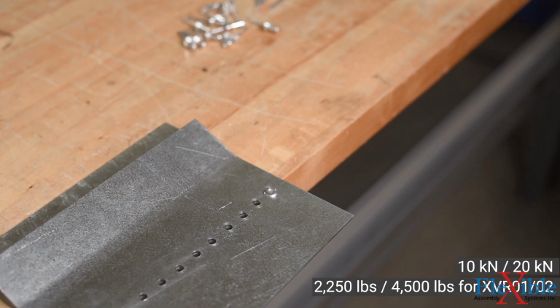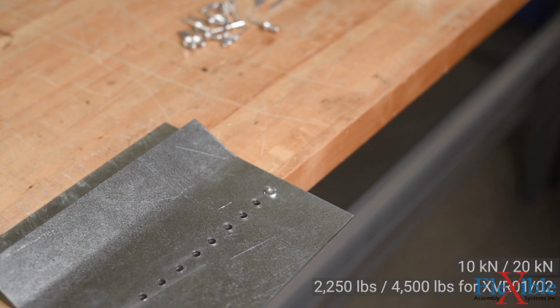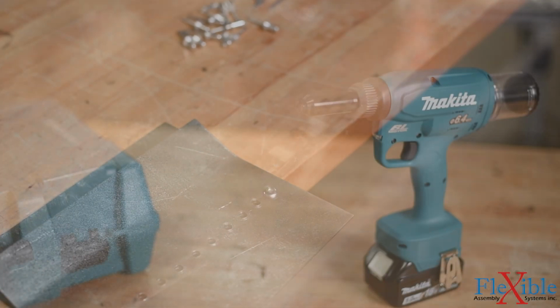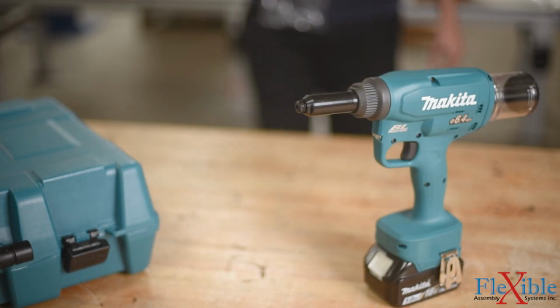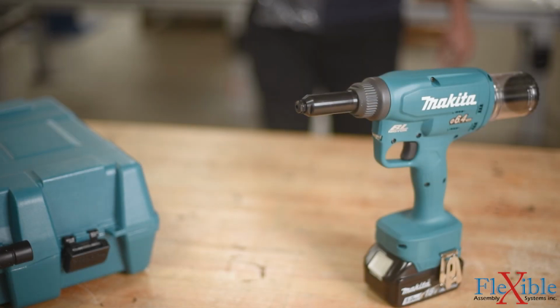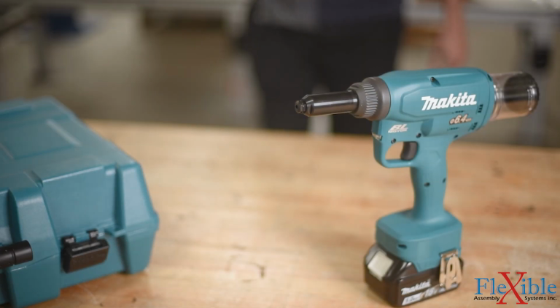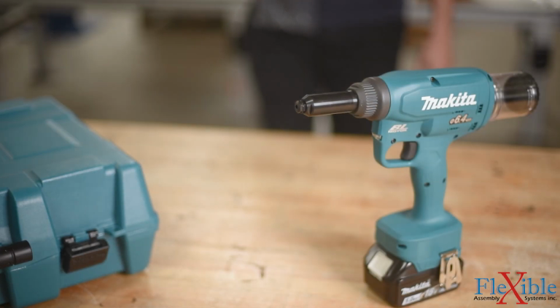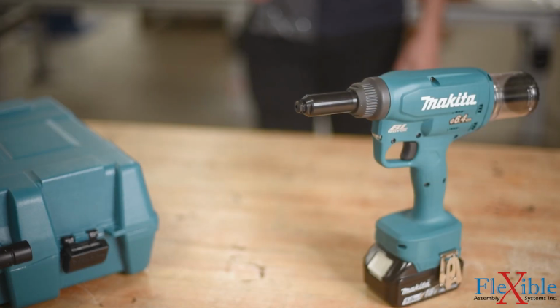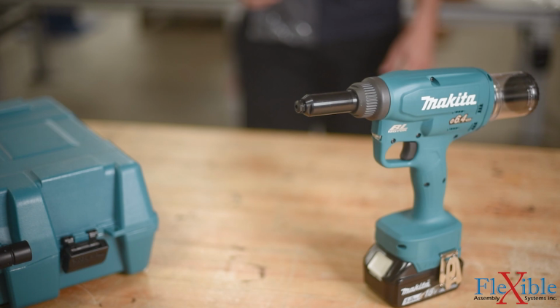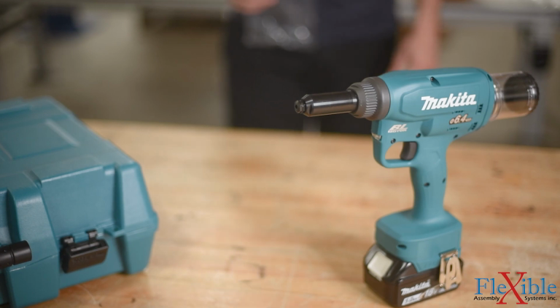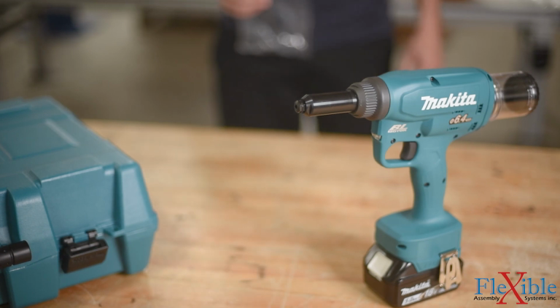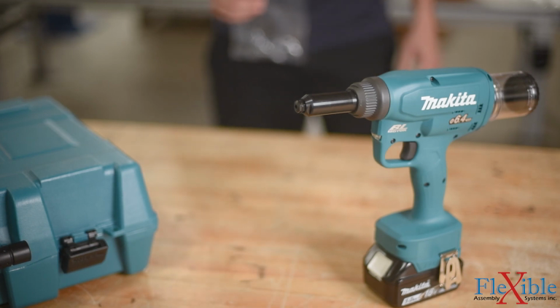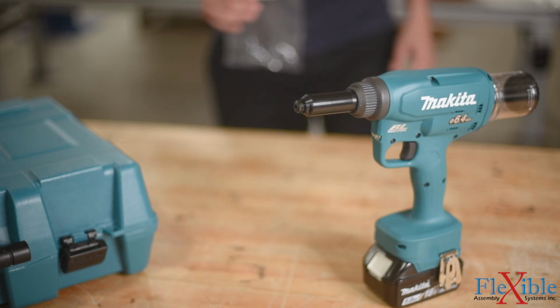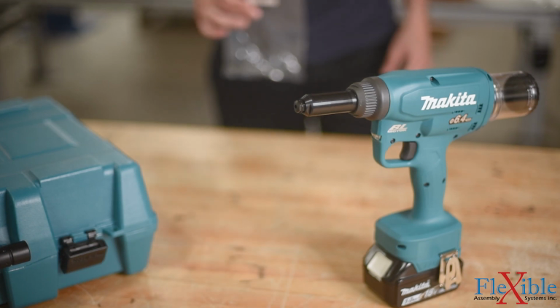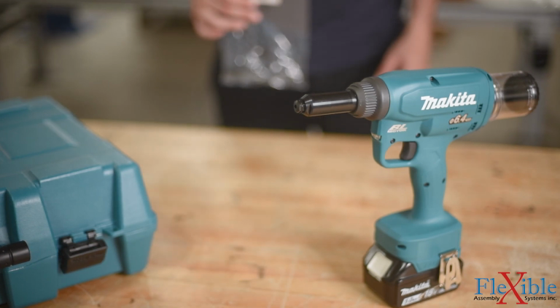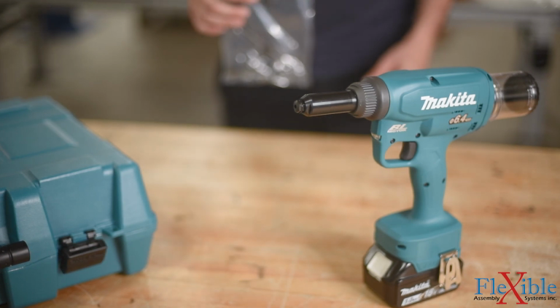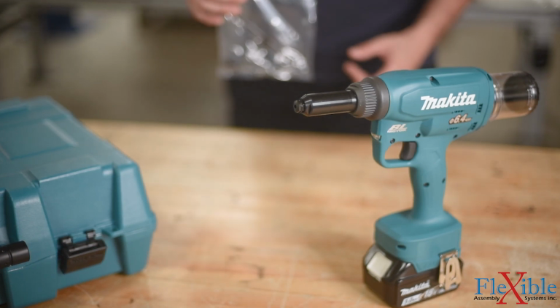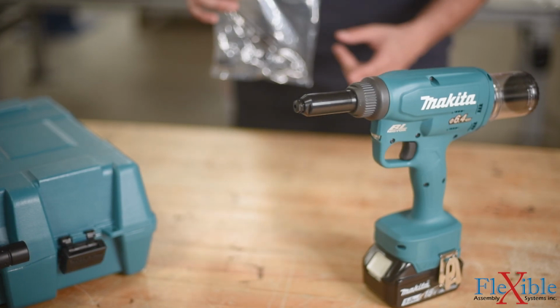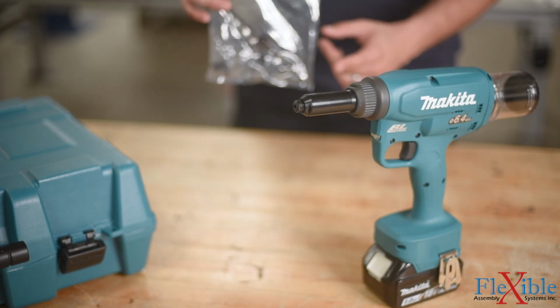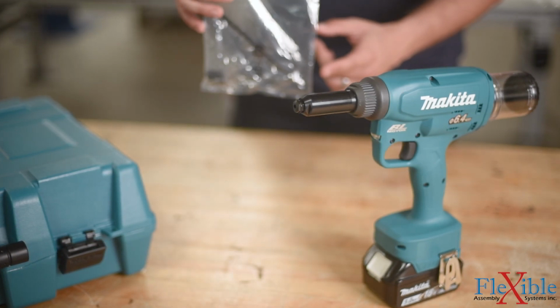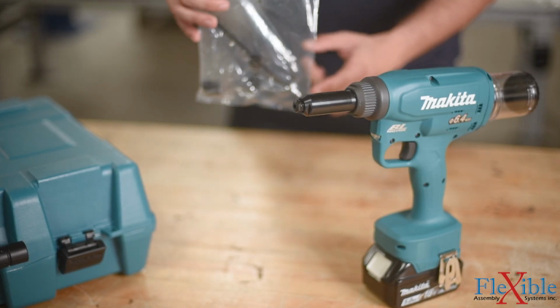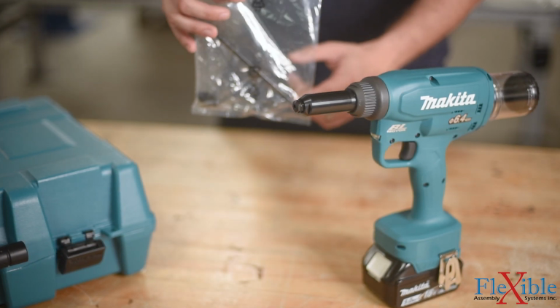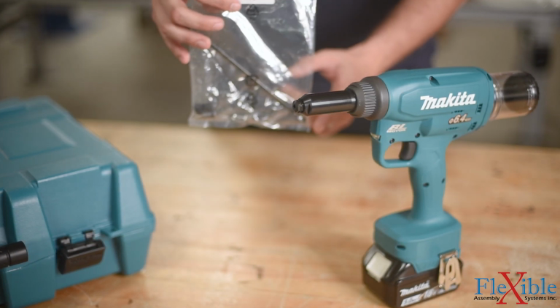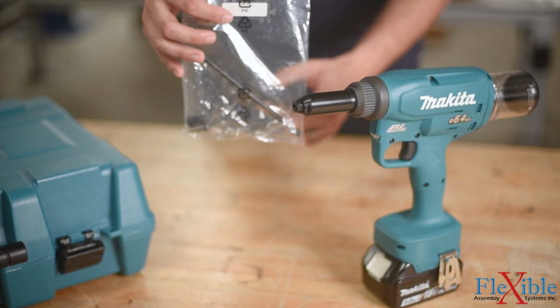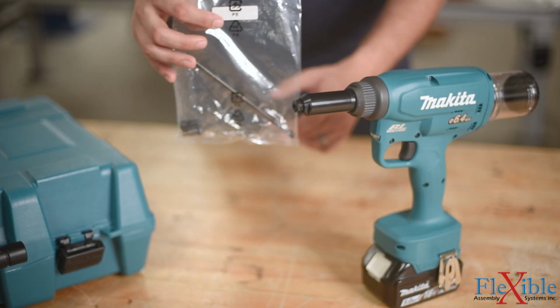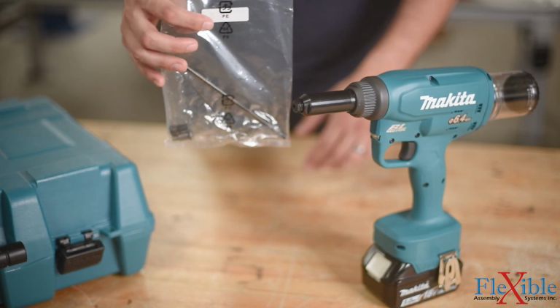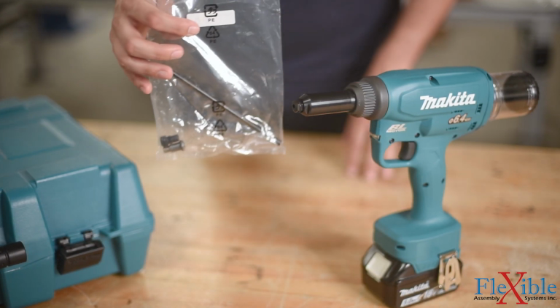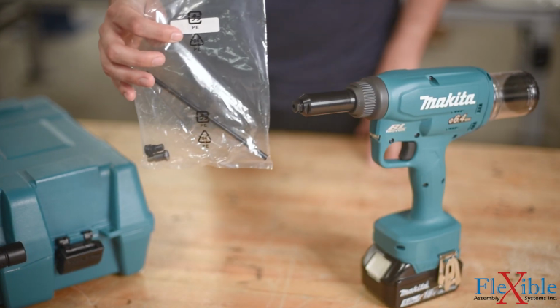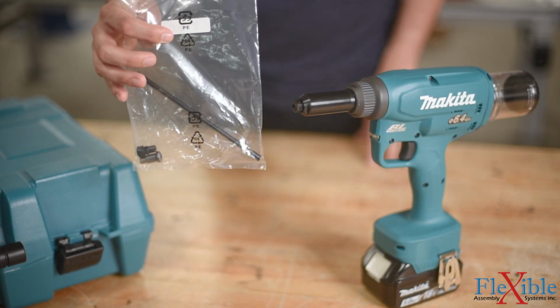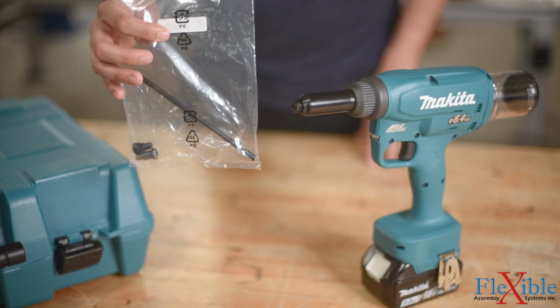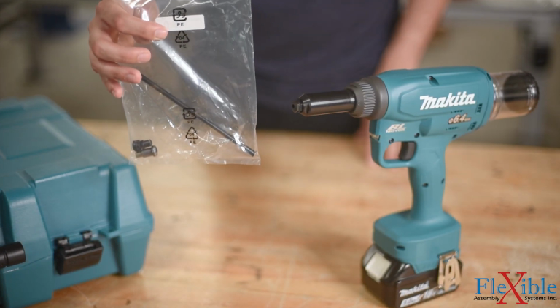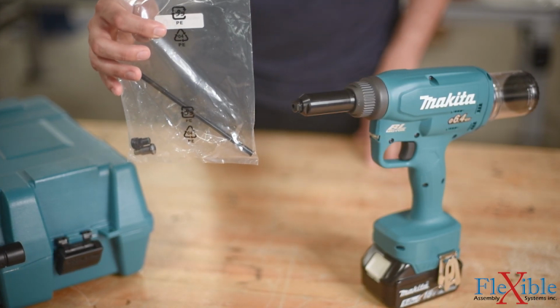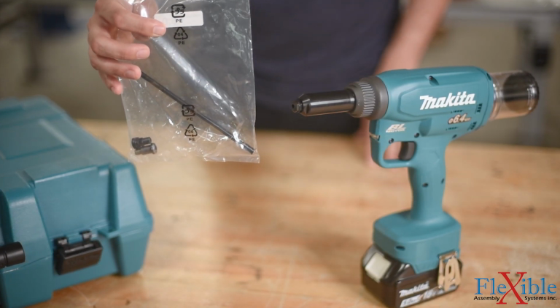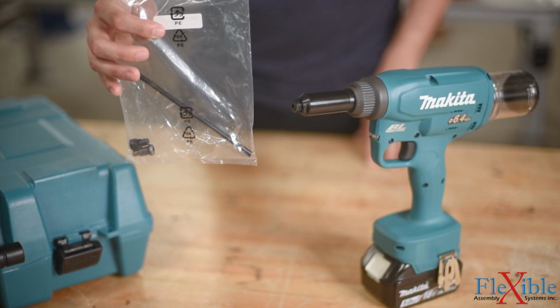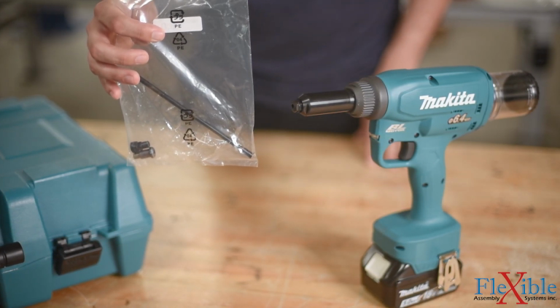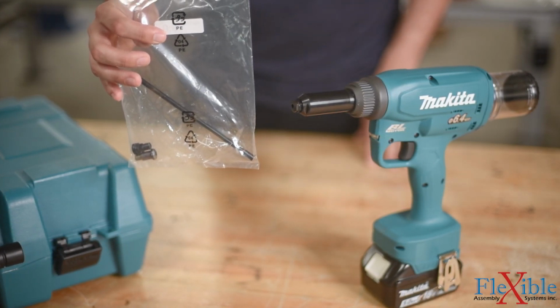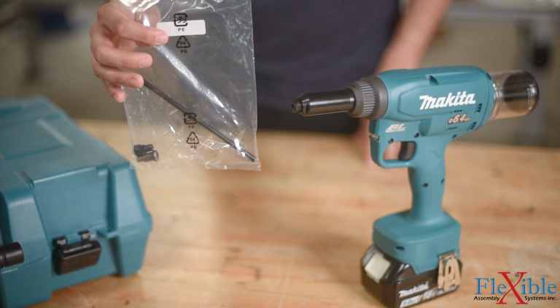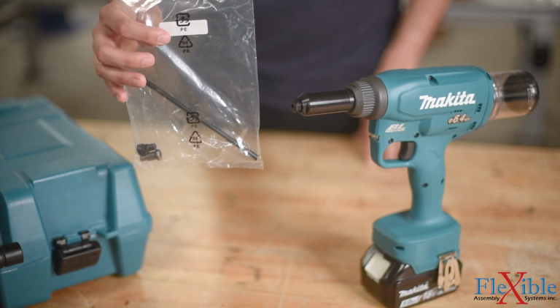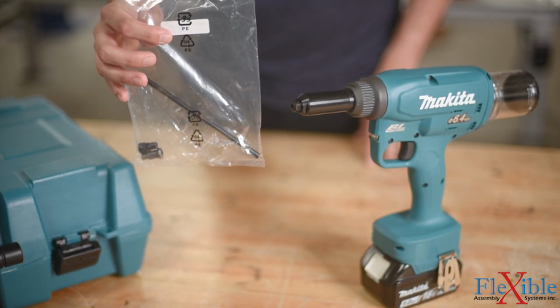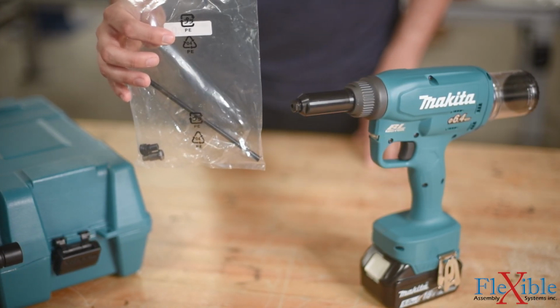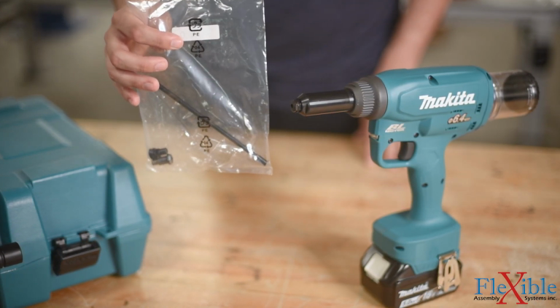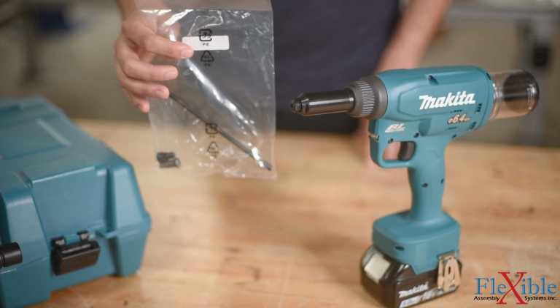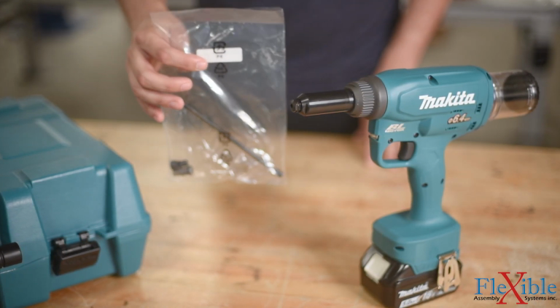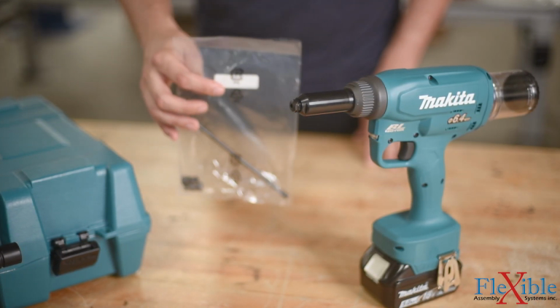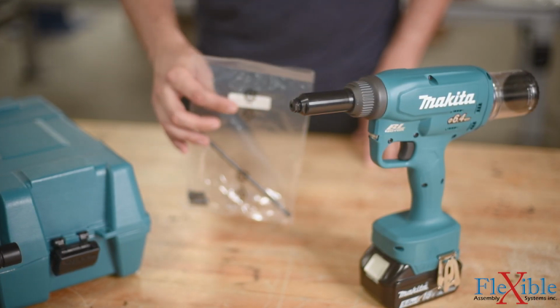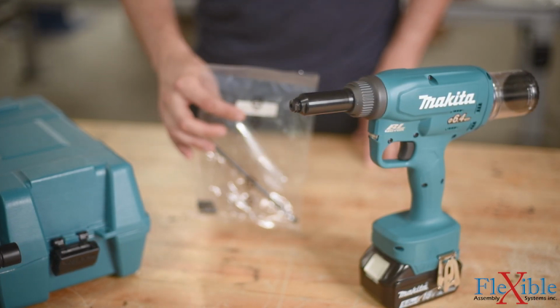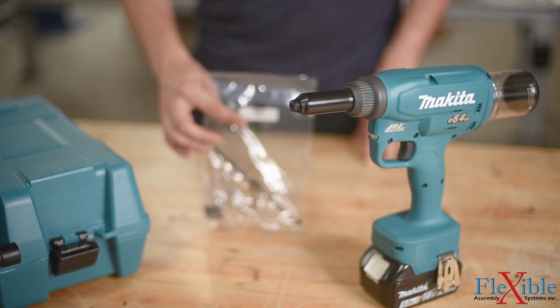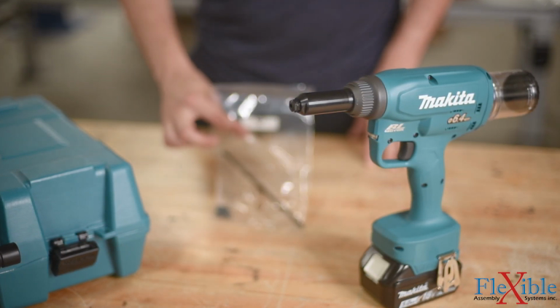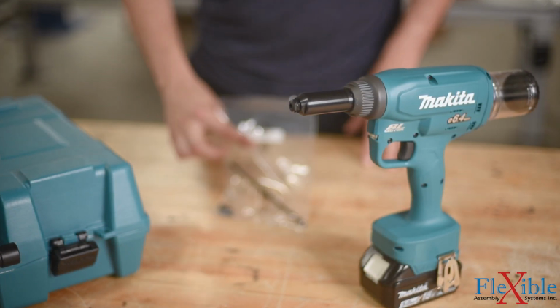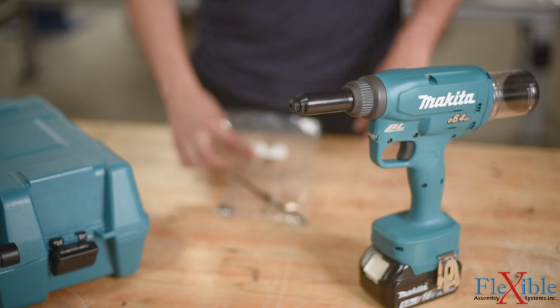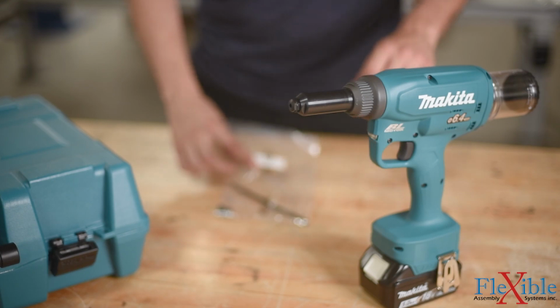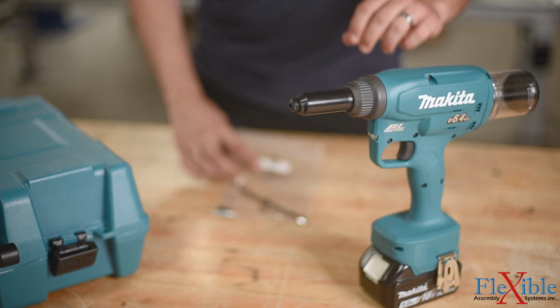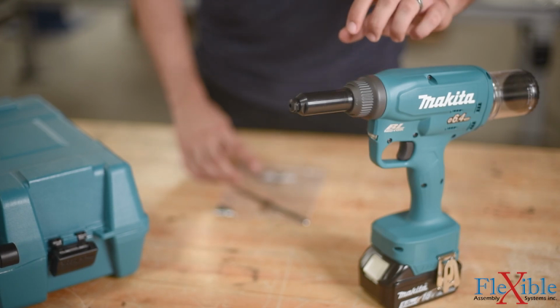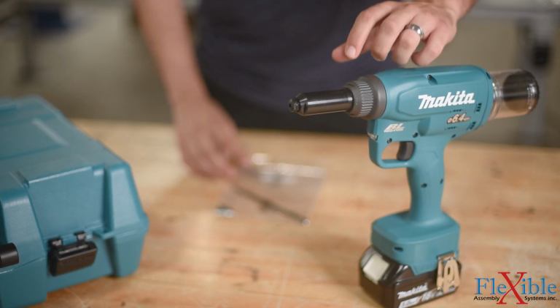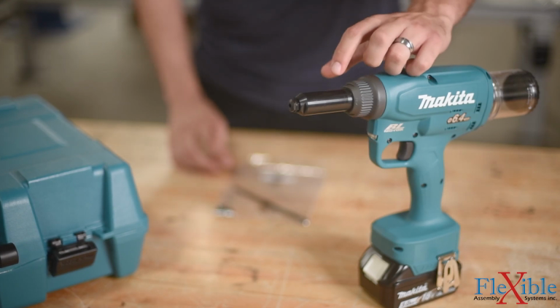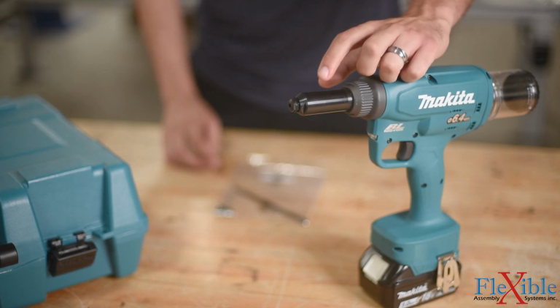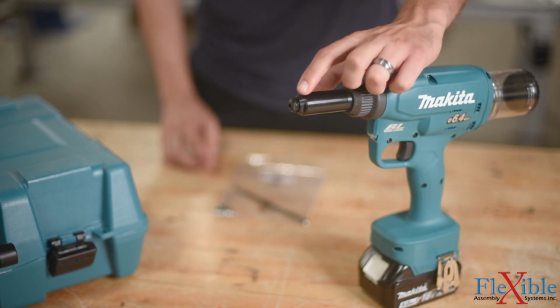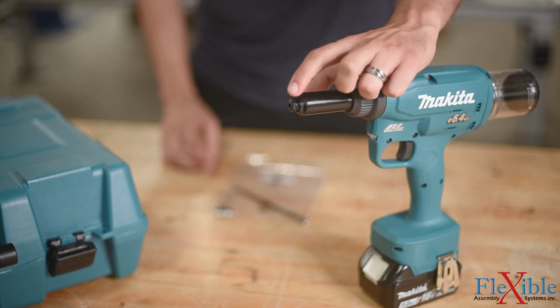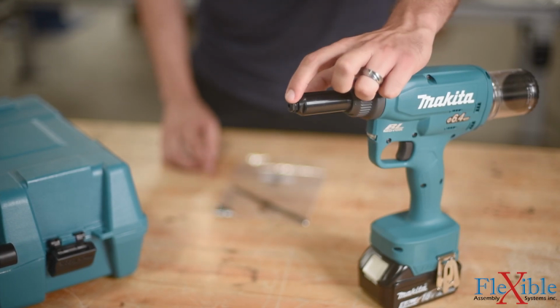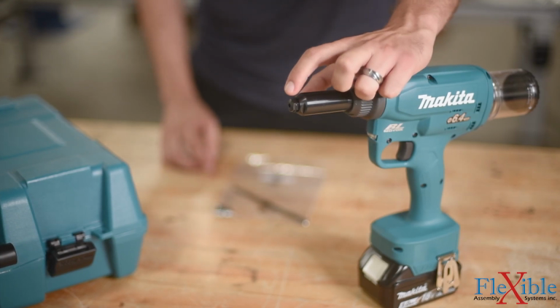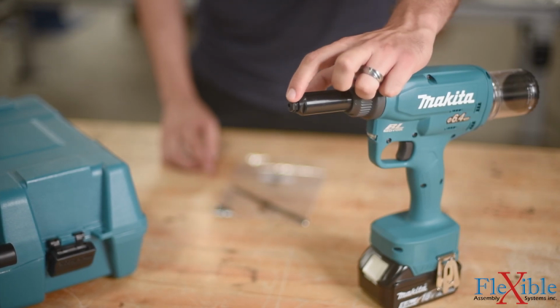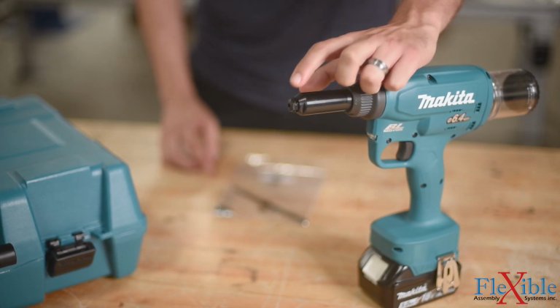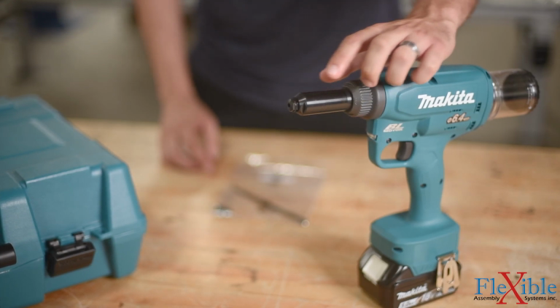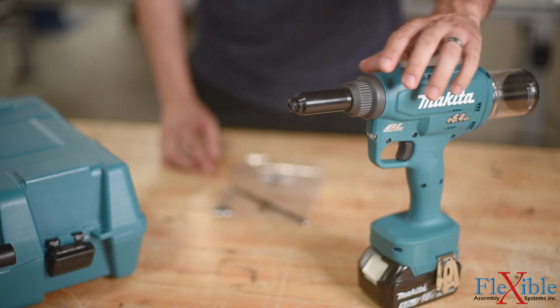A set of nose pieces and jaw pushers come with each tool to allow for the use of different rivet sizes, and are clearly marked on the nose for quick reference.